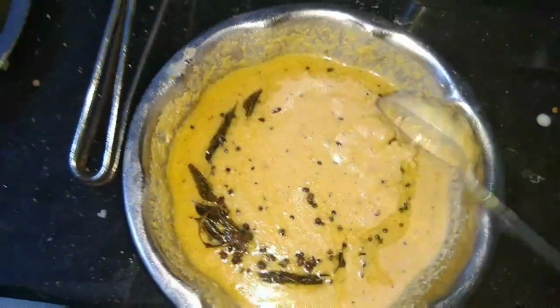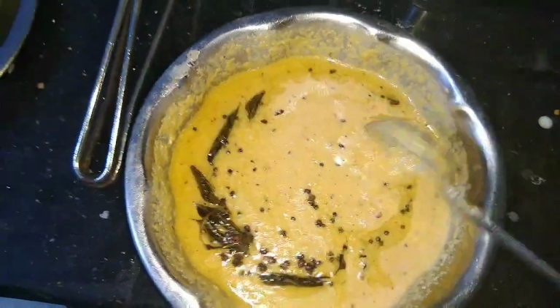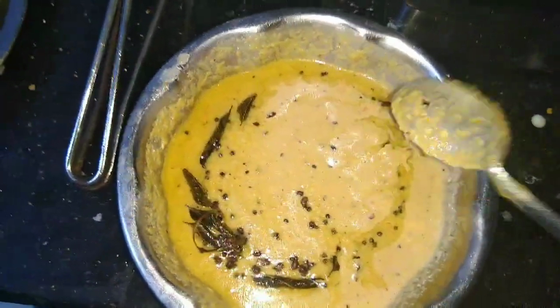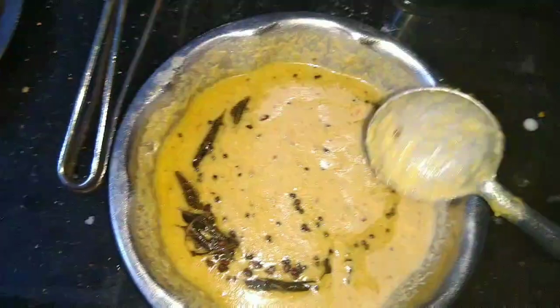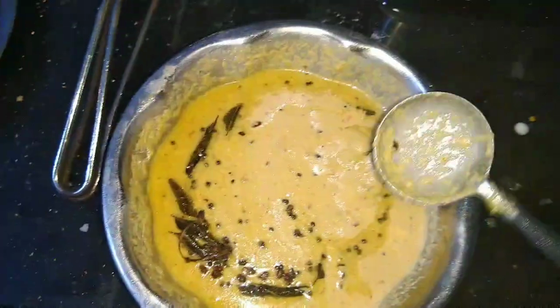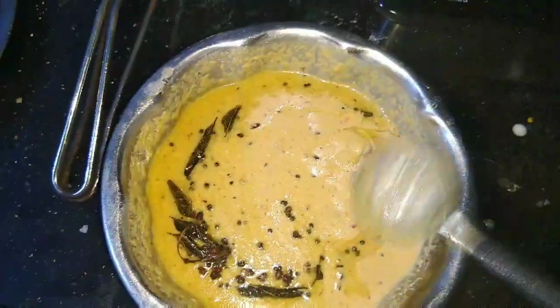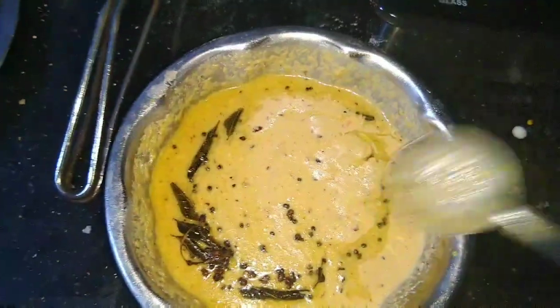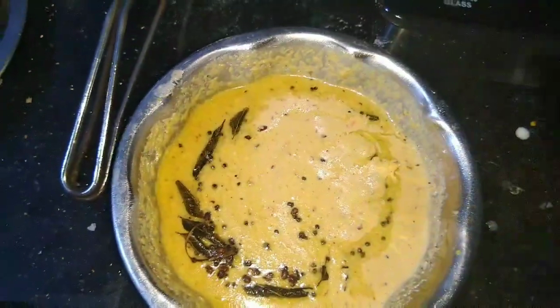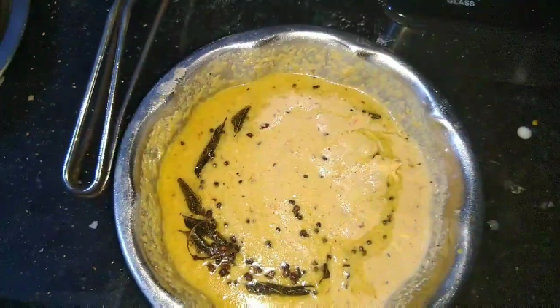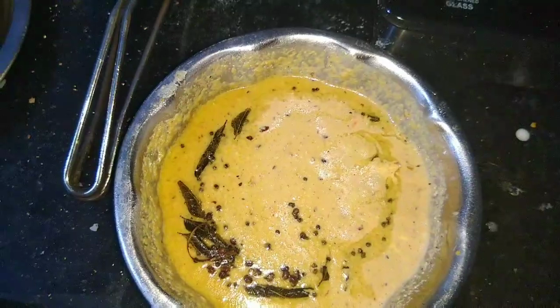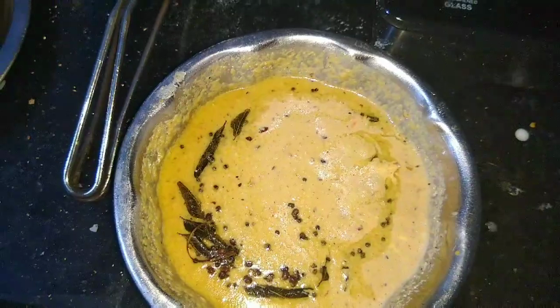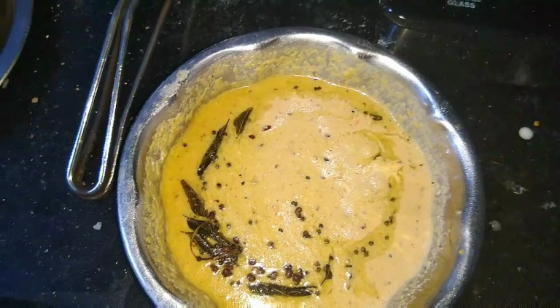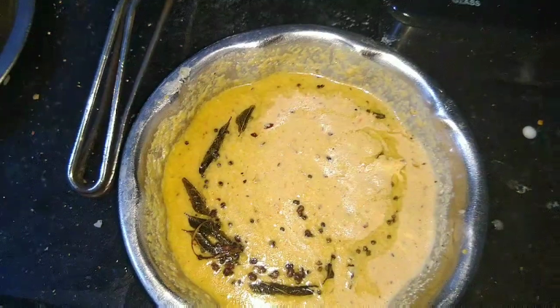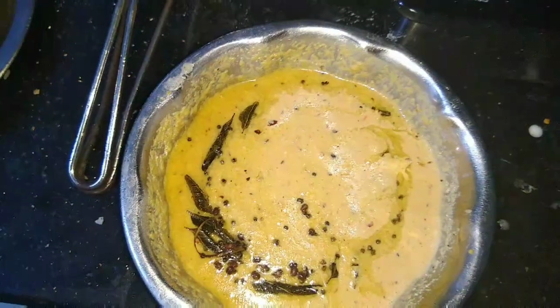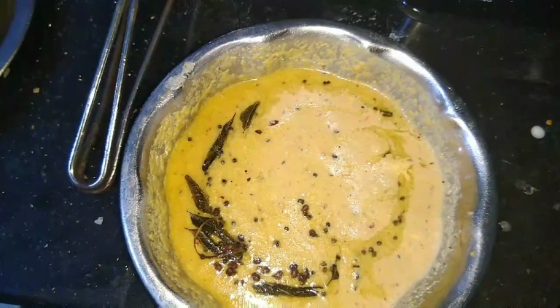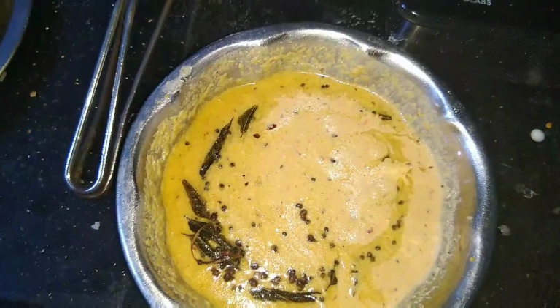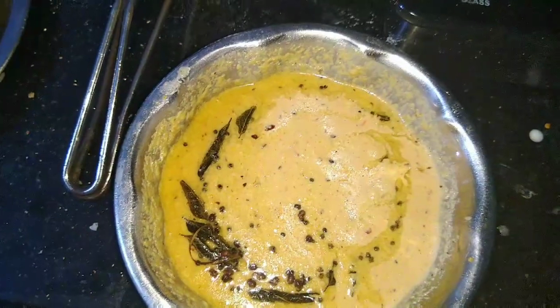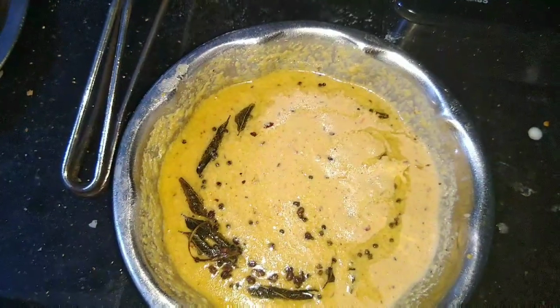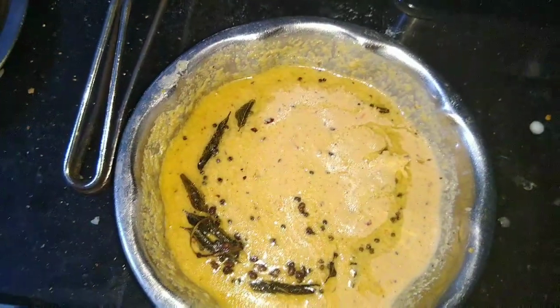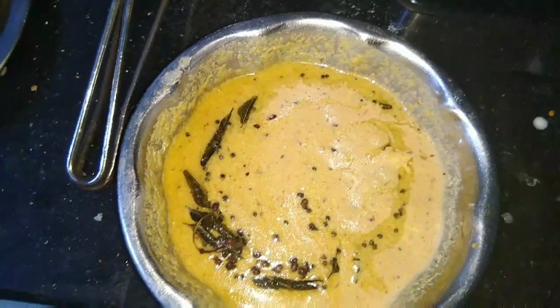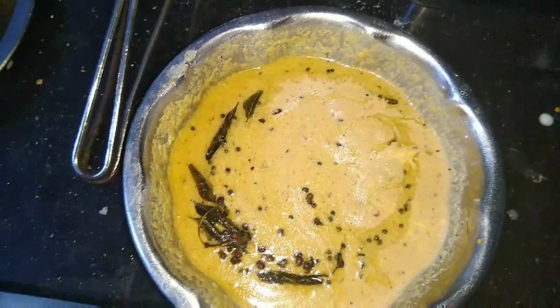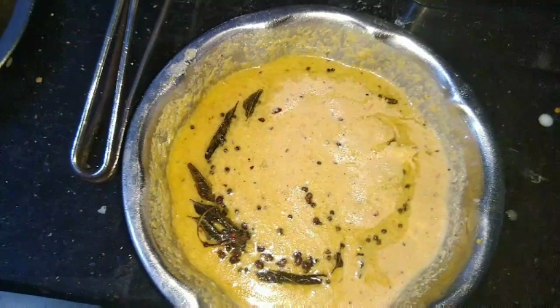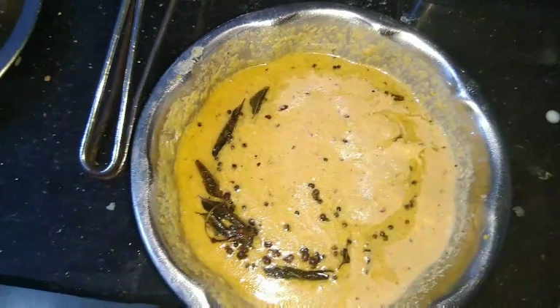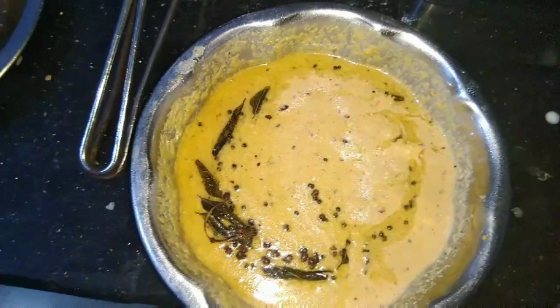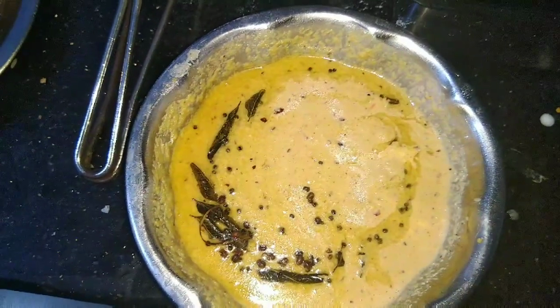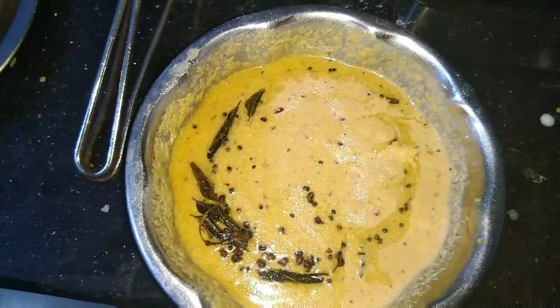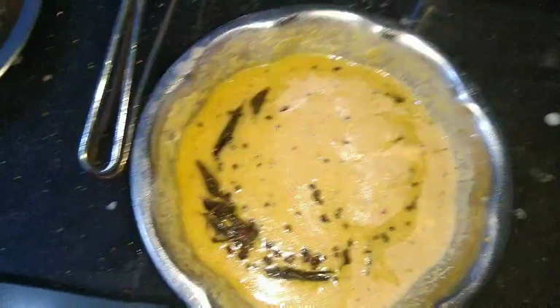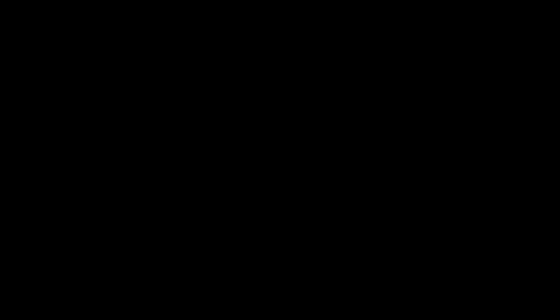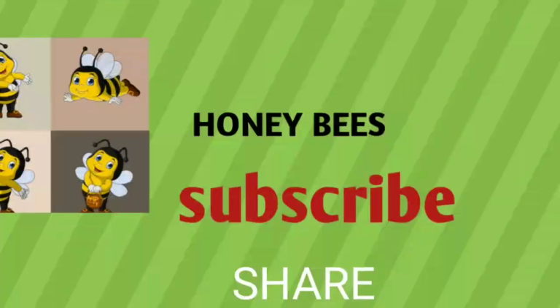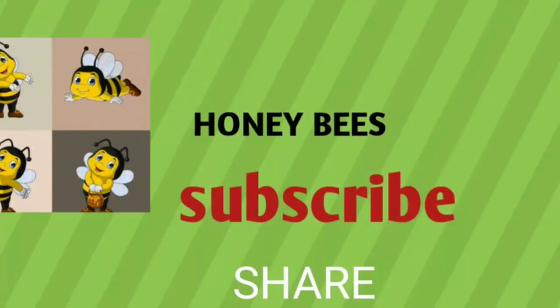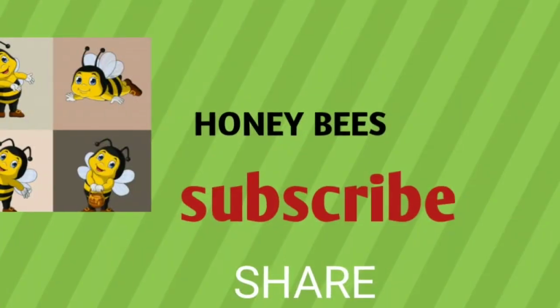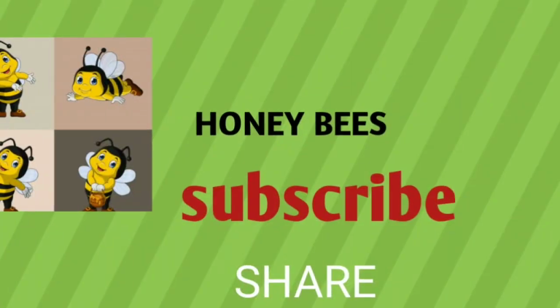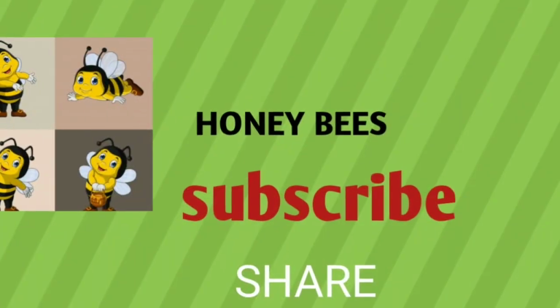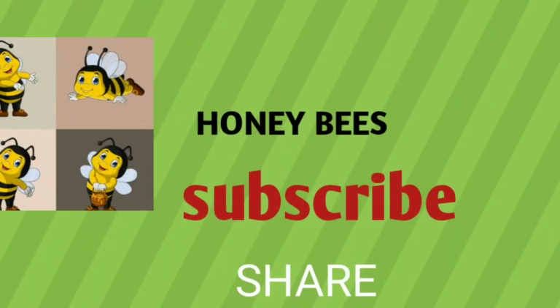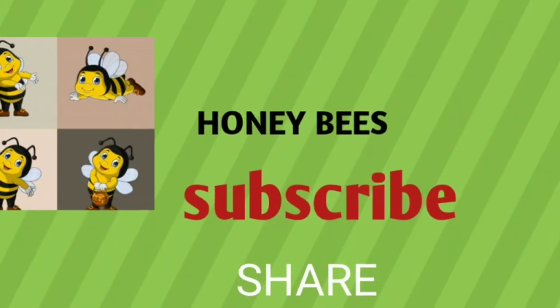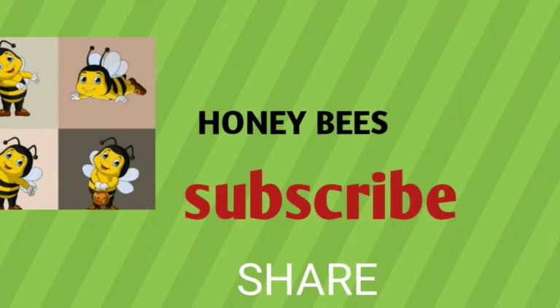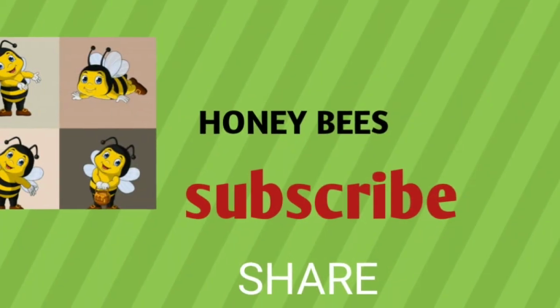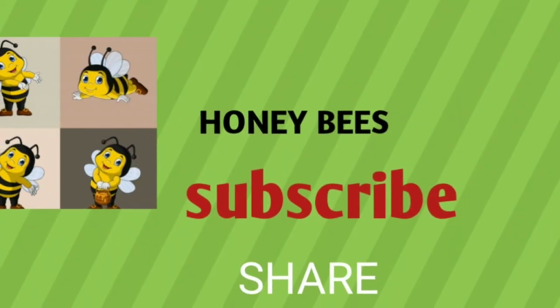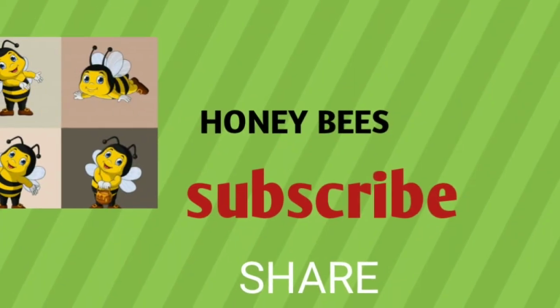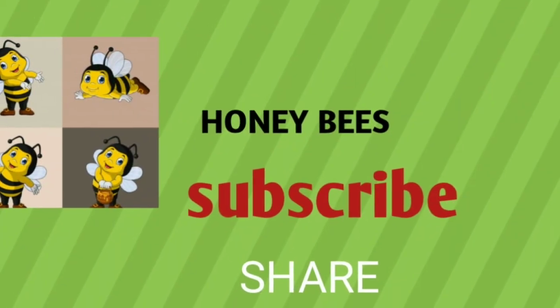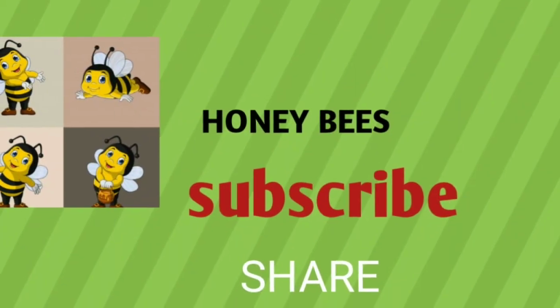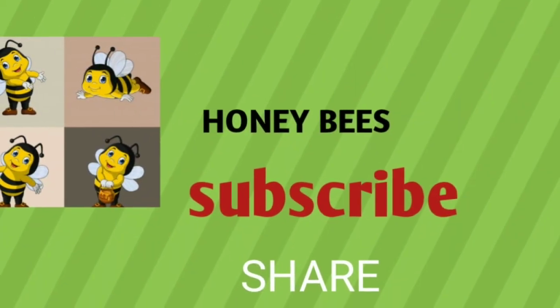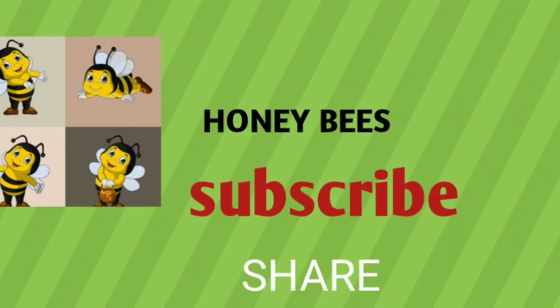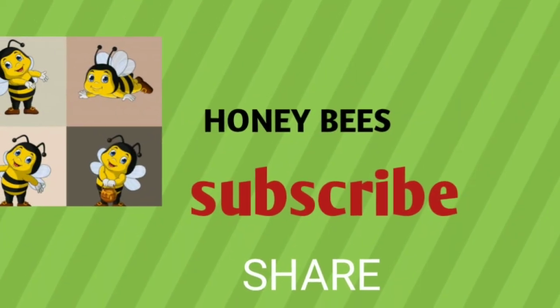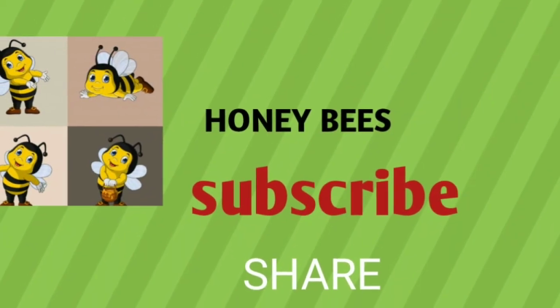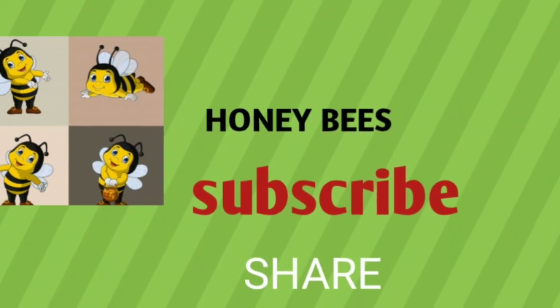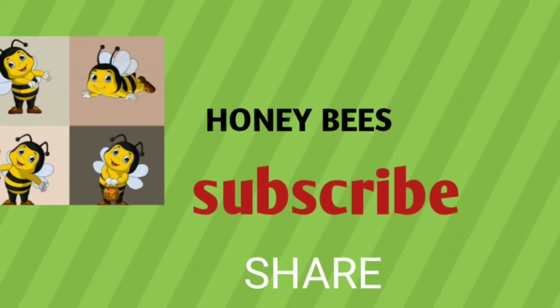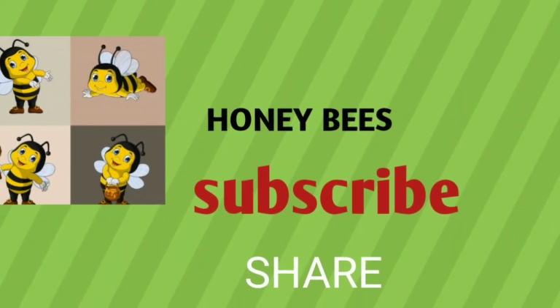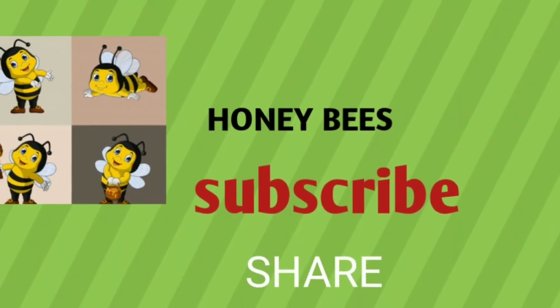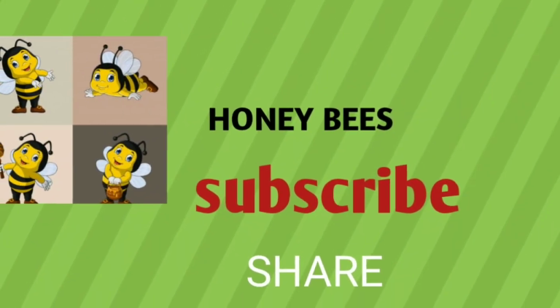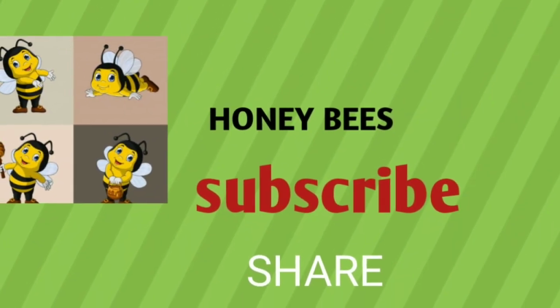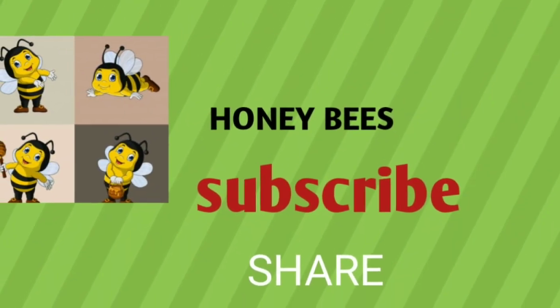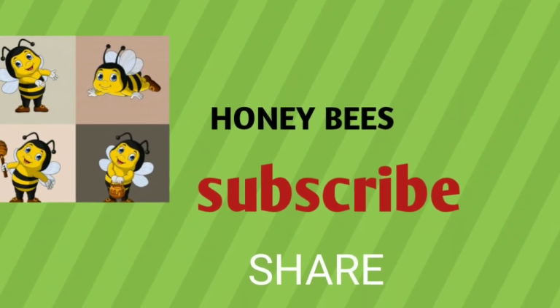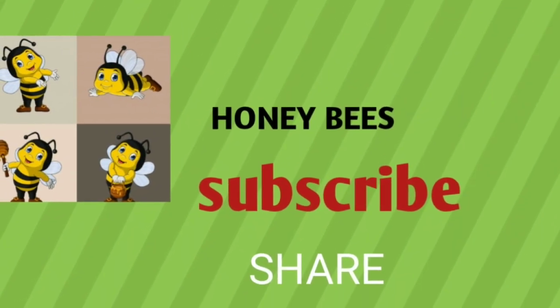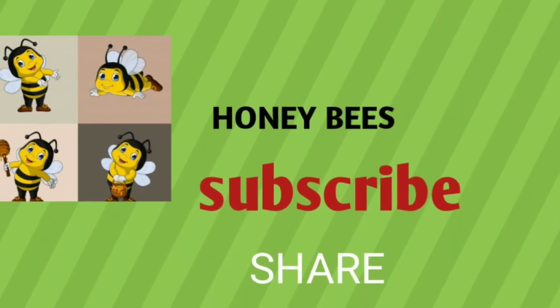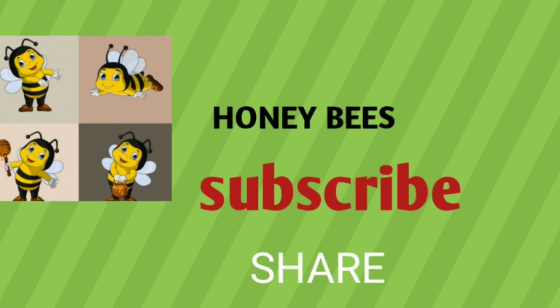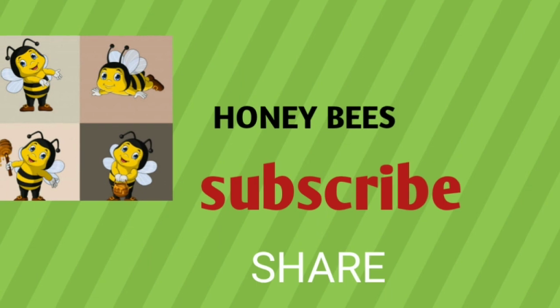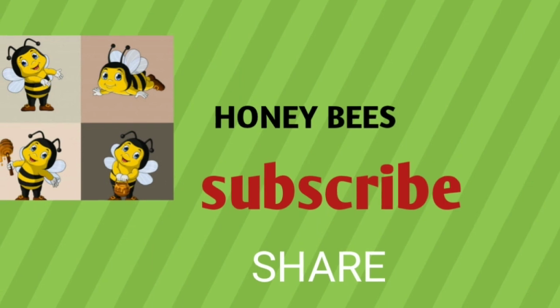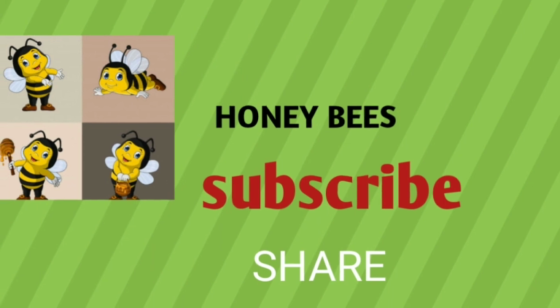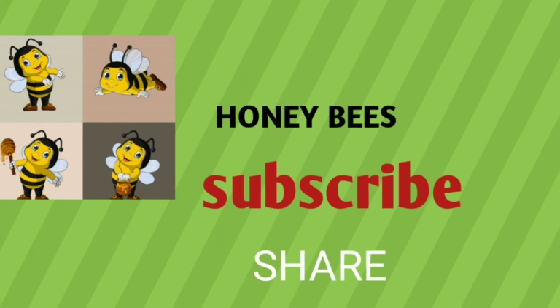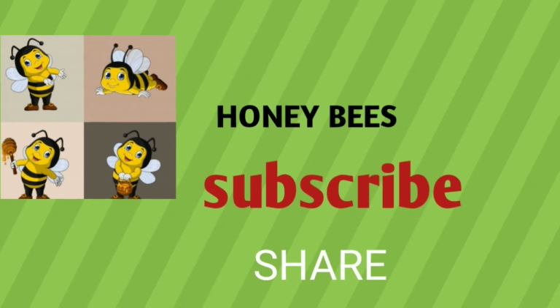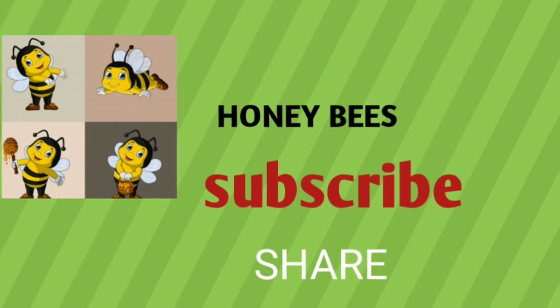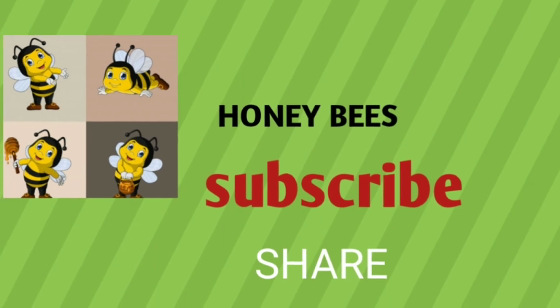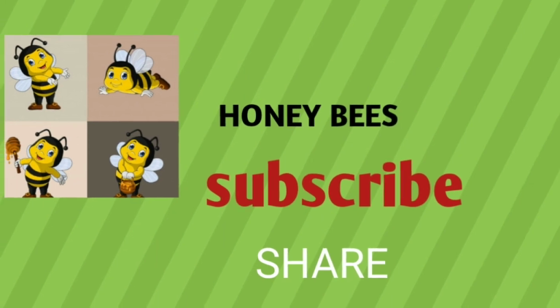Comment down, subscribe, and share it. If you like this video, do like and share it.